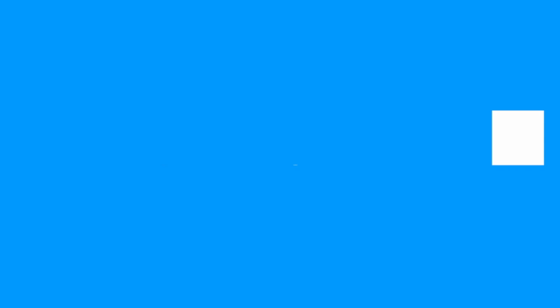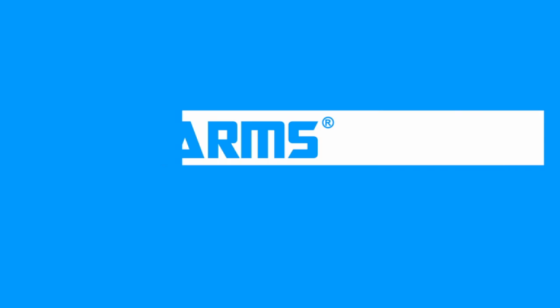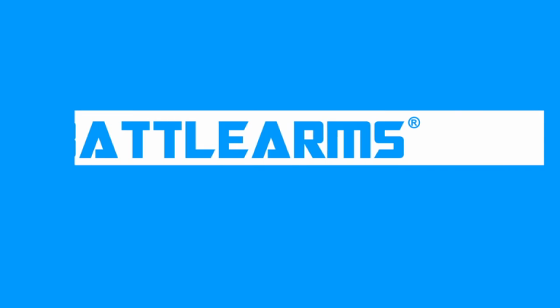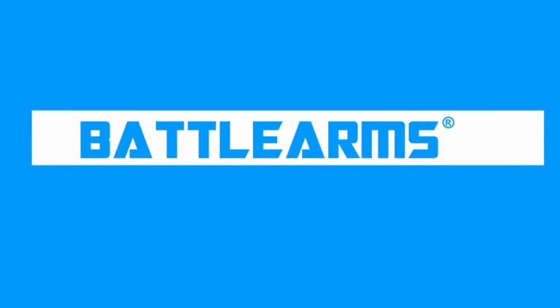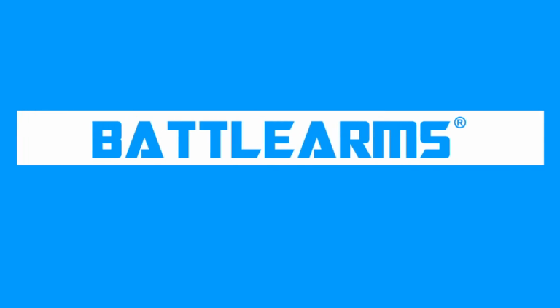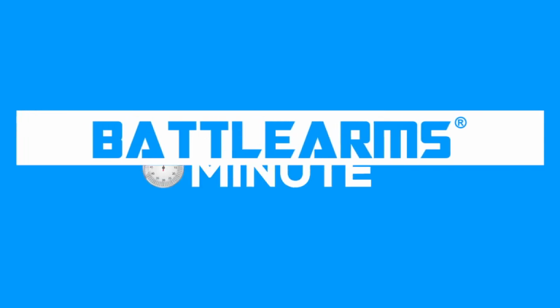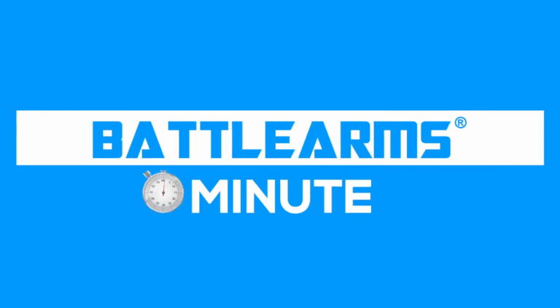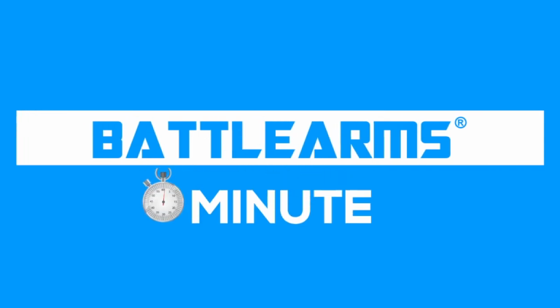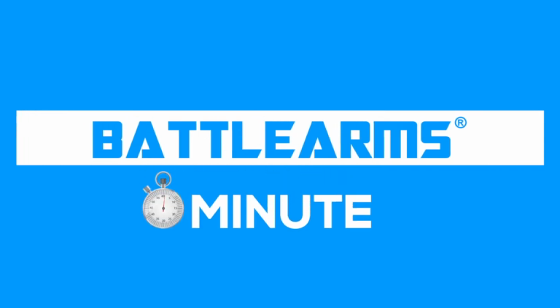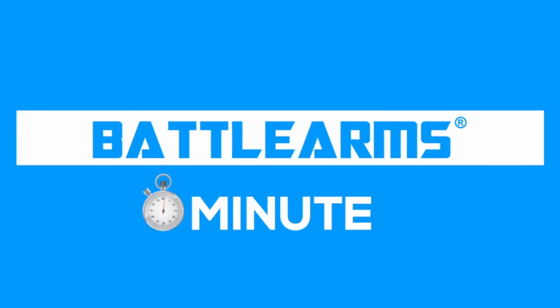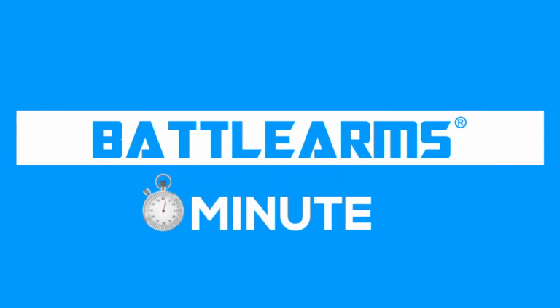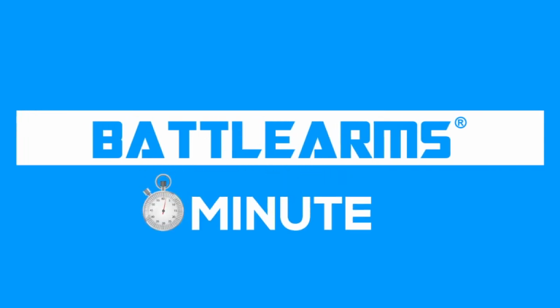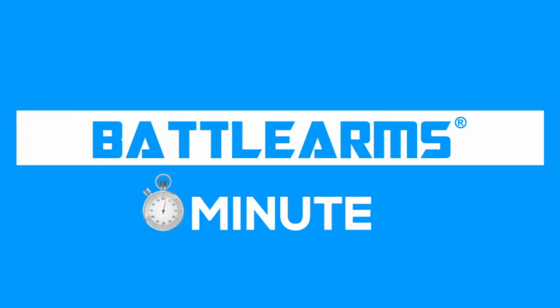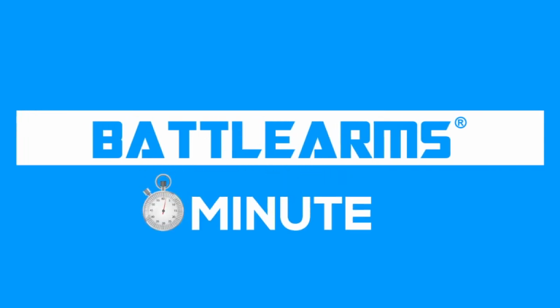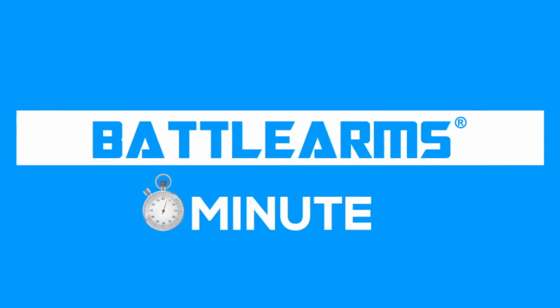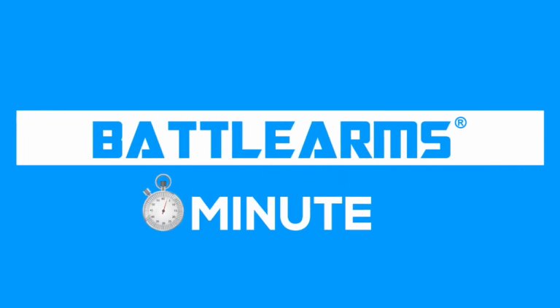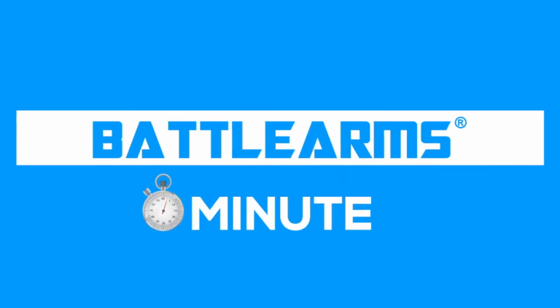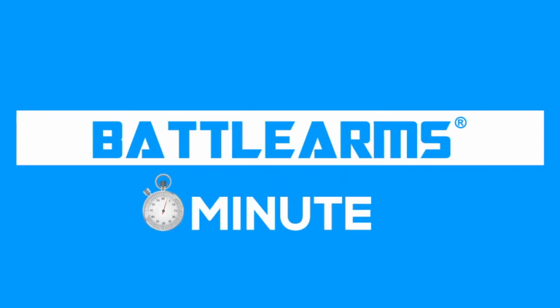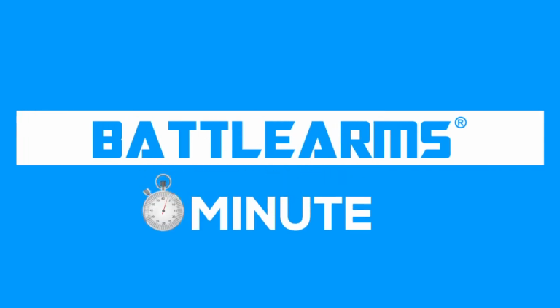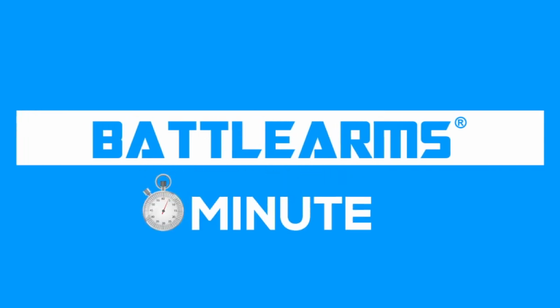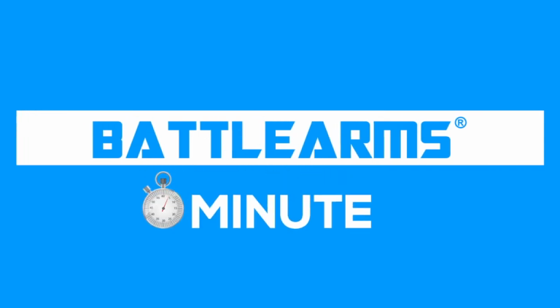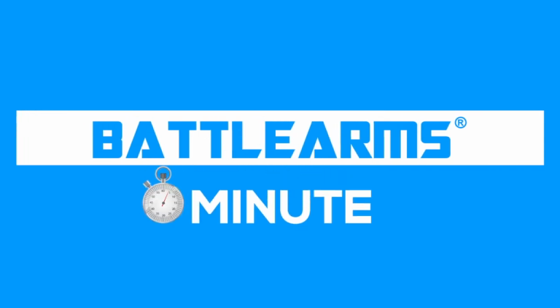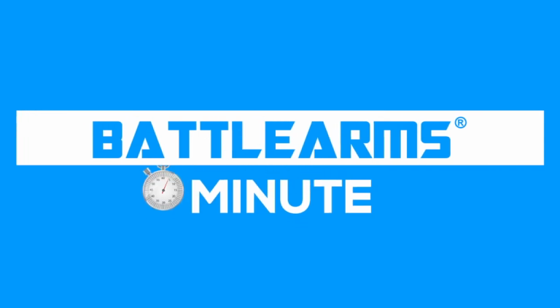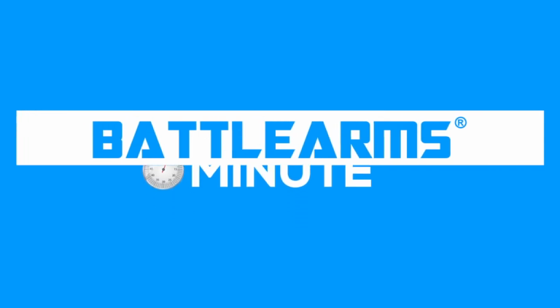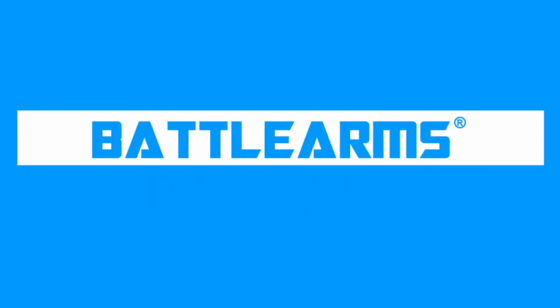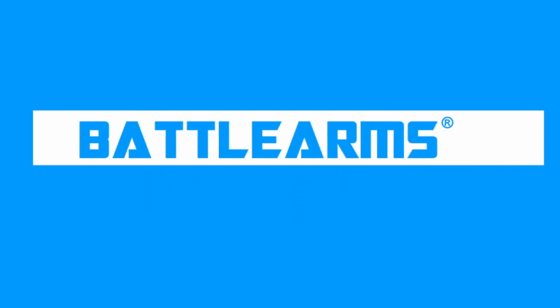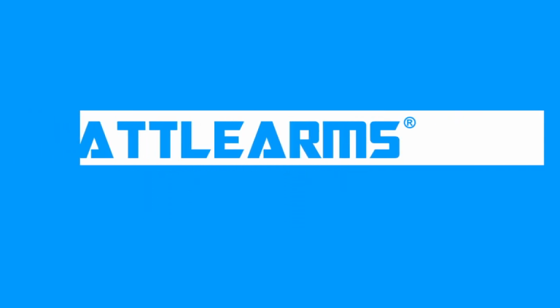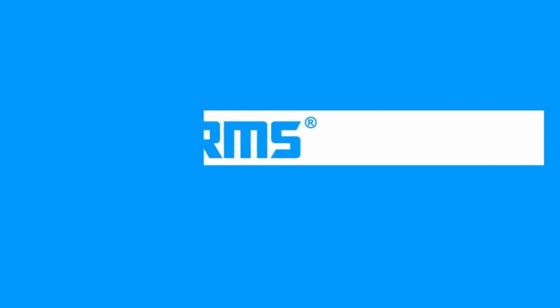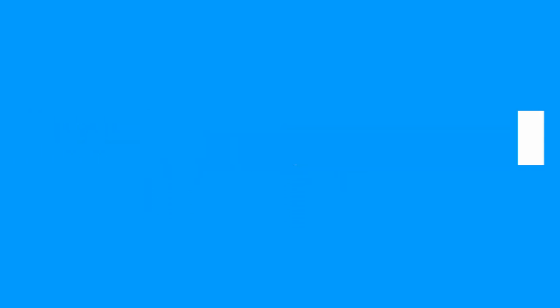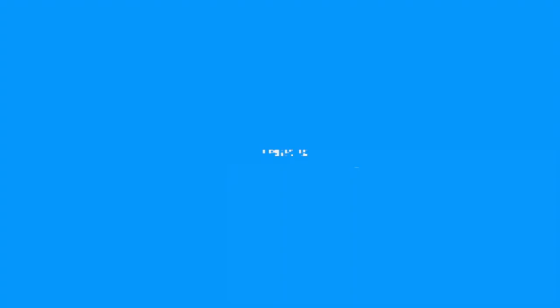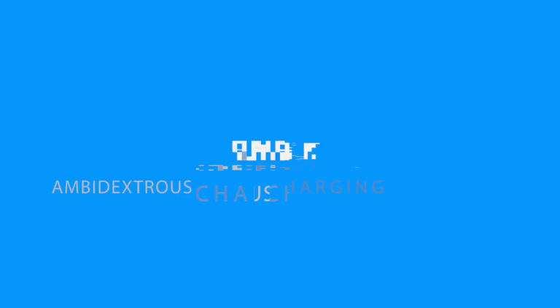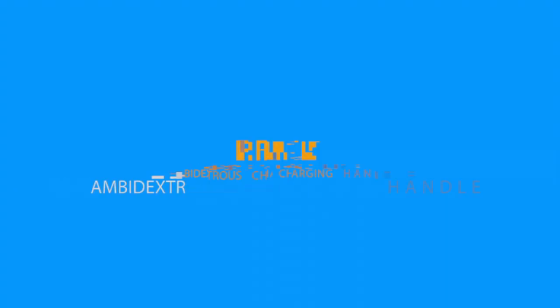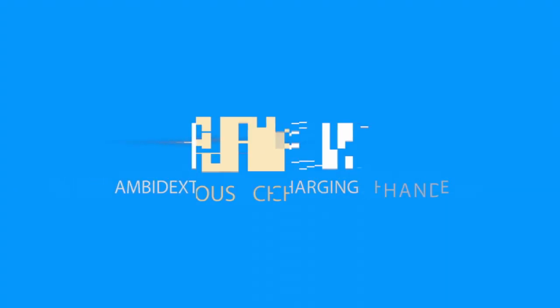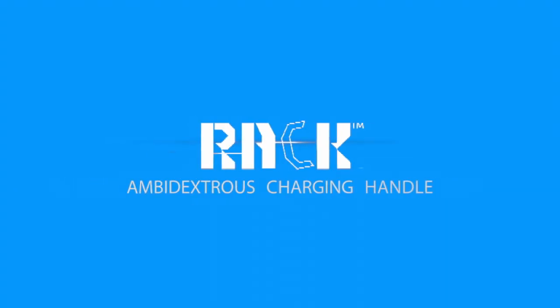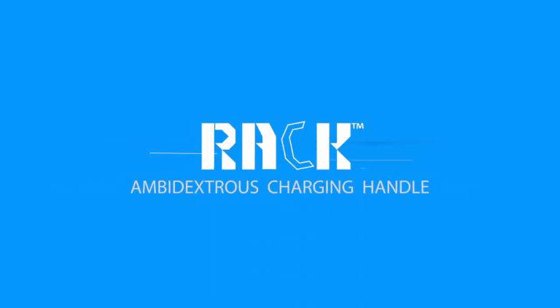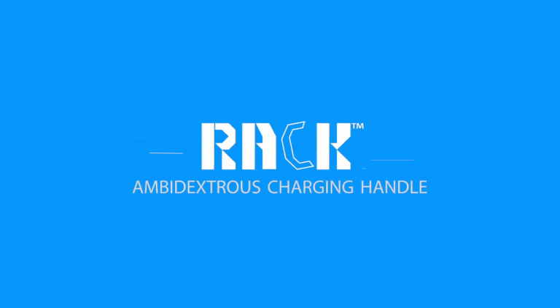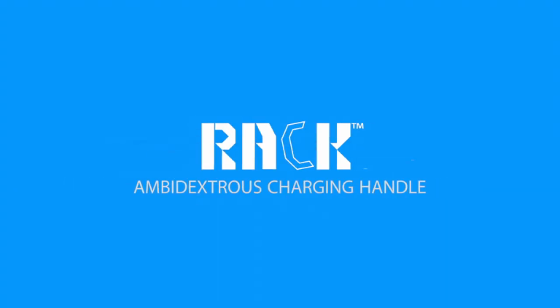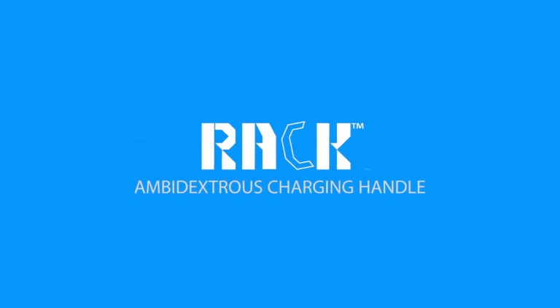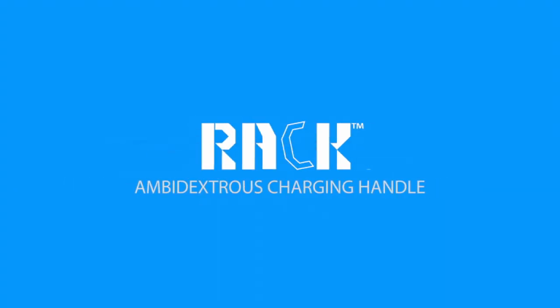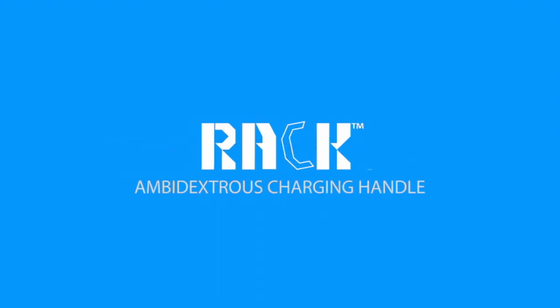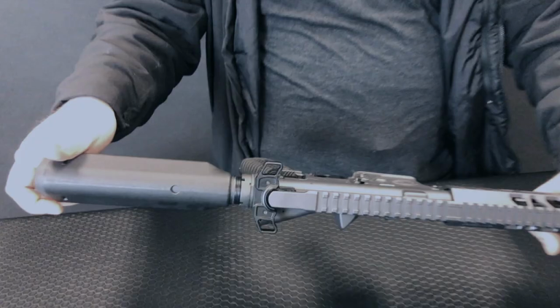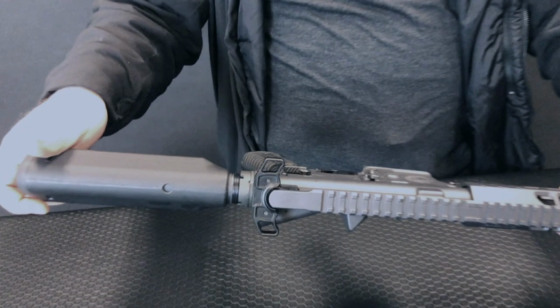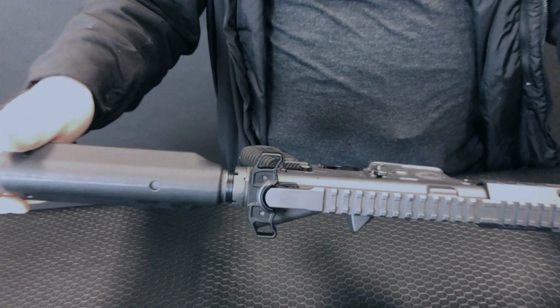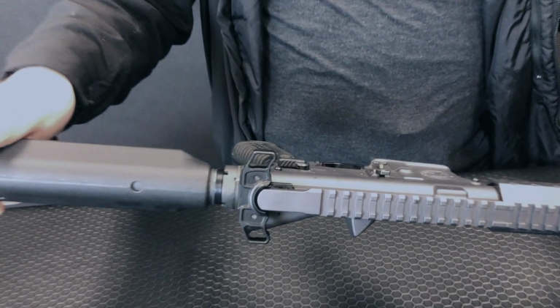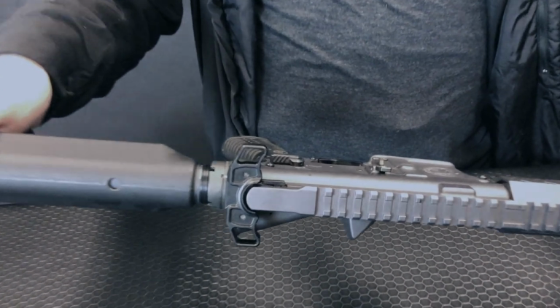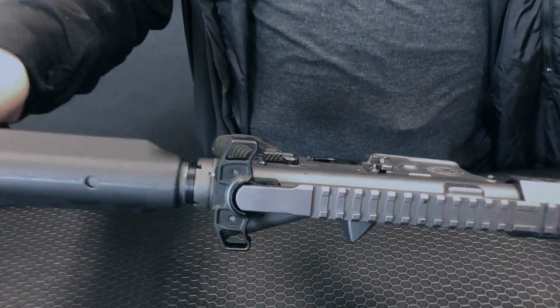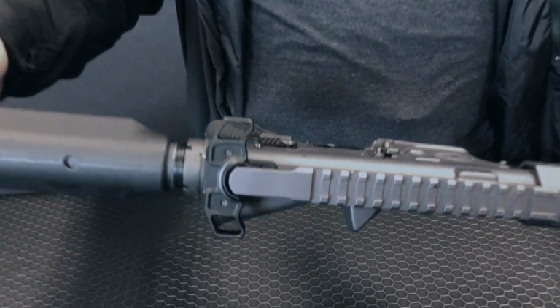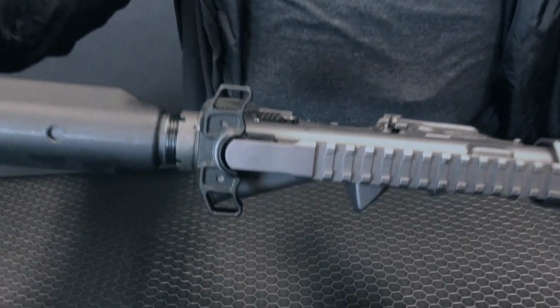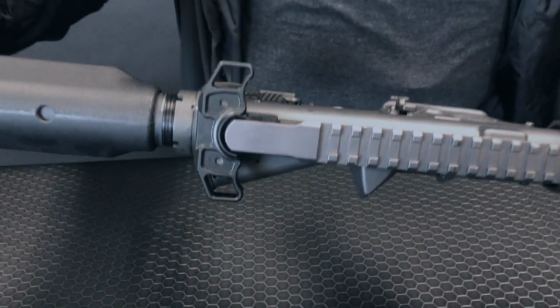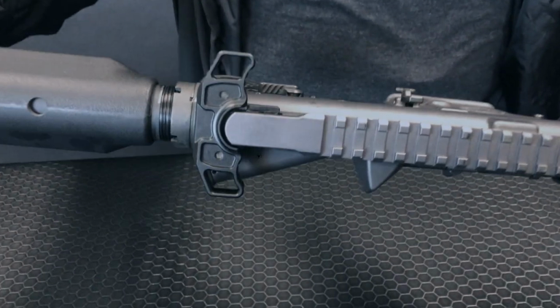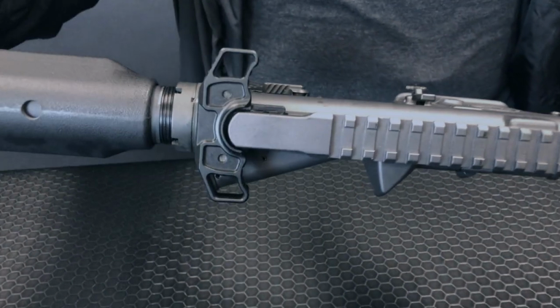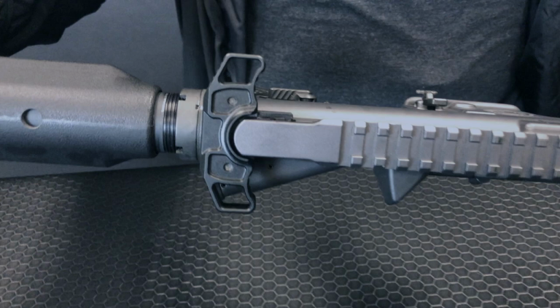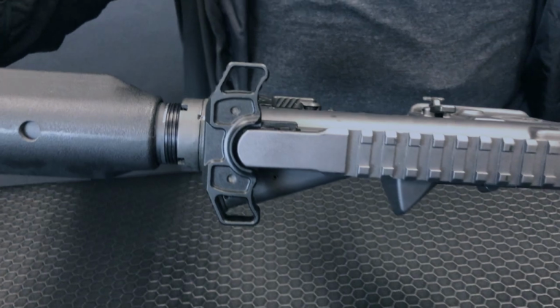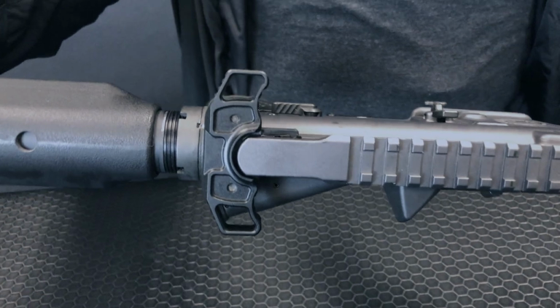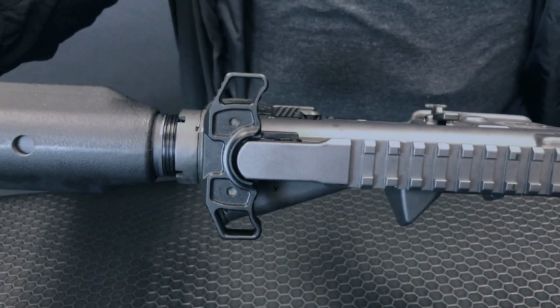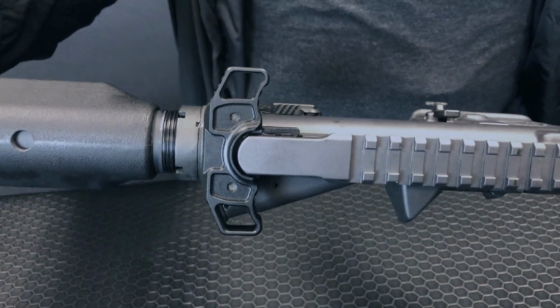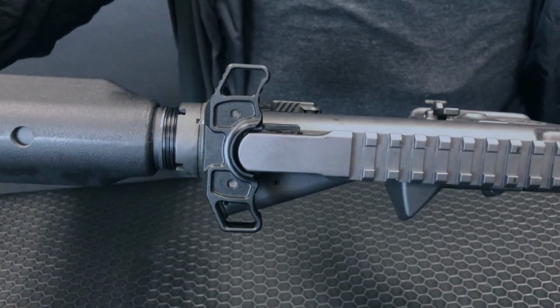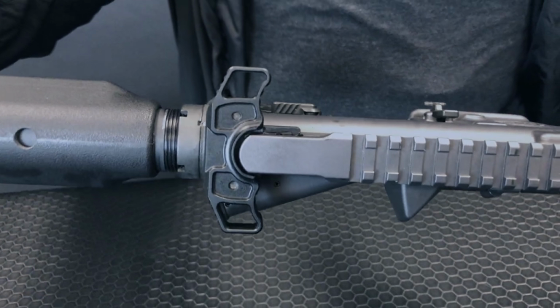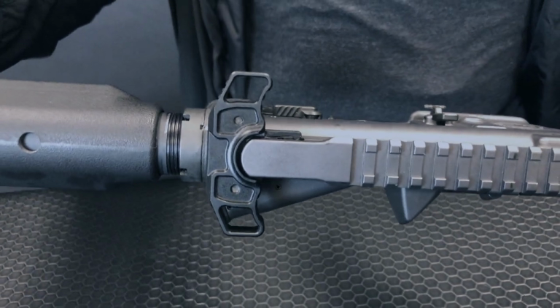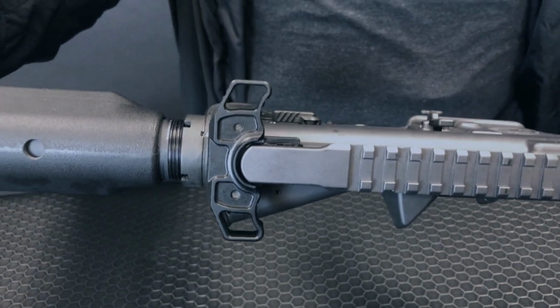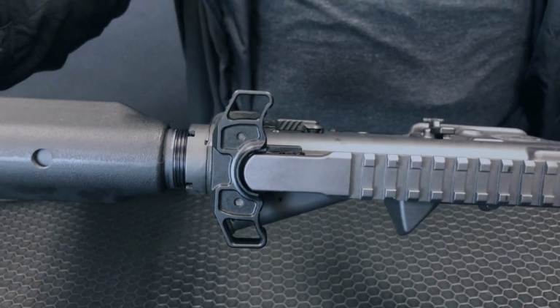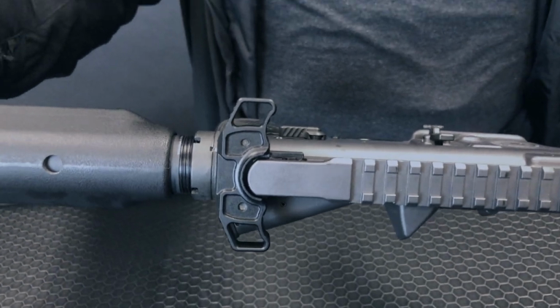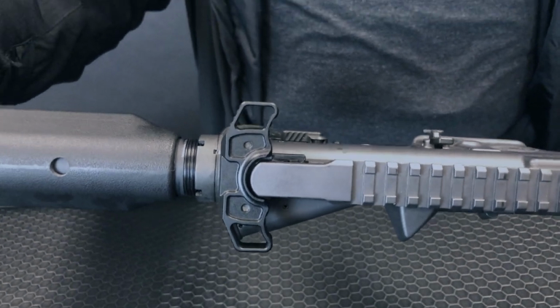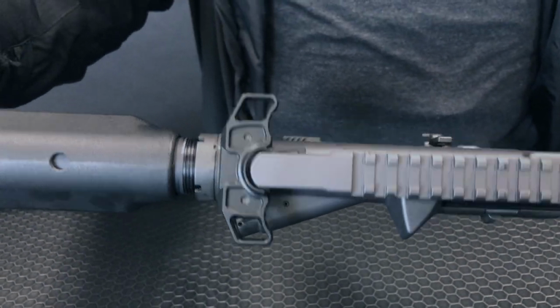Hey guys, Paul of Battle Arms. Welcome to another Battle Arms Minute. We're gonna go over what makes the rack charging handle so different.